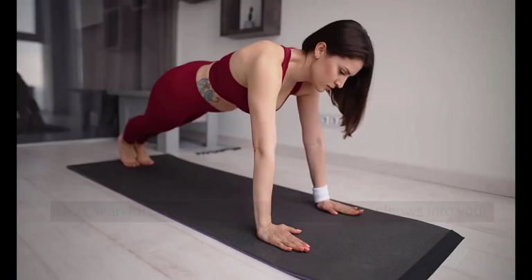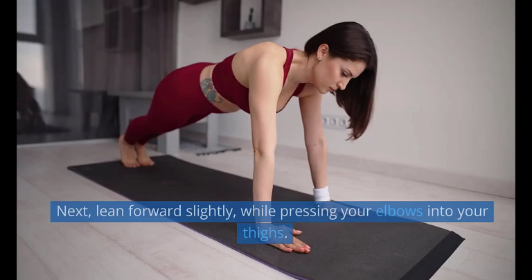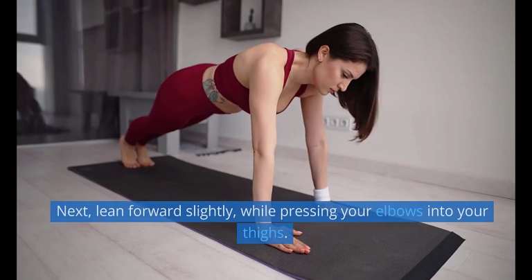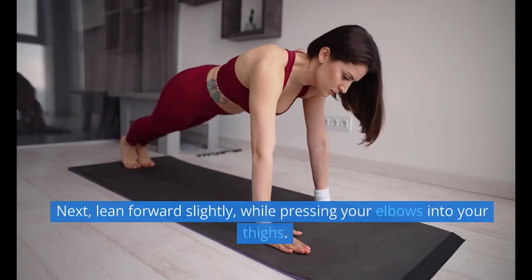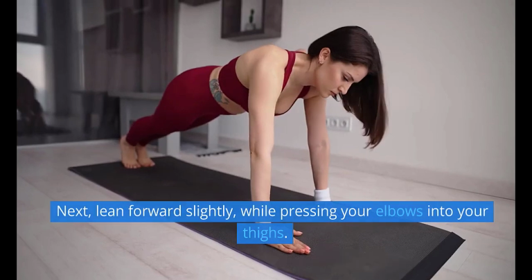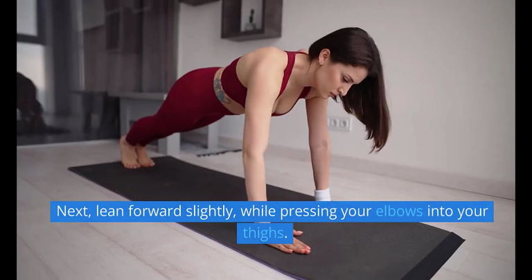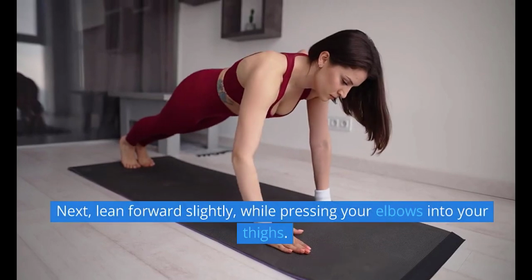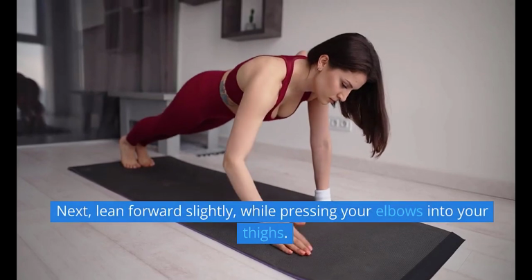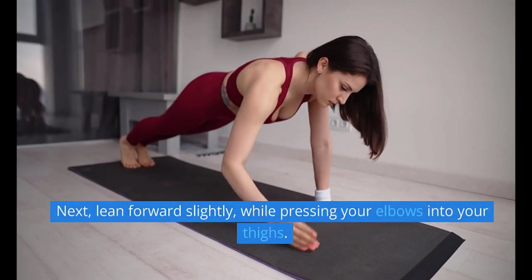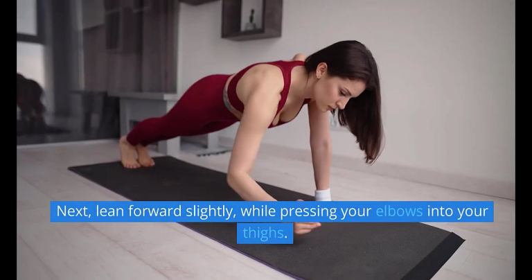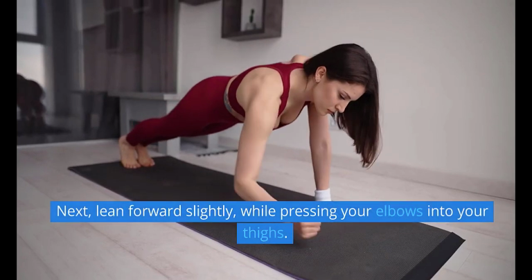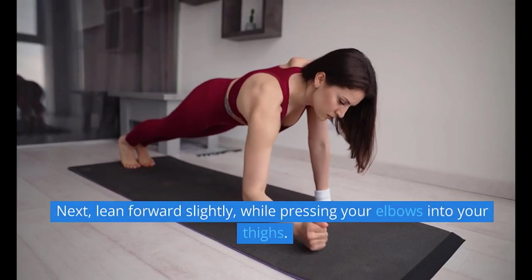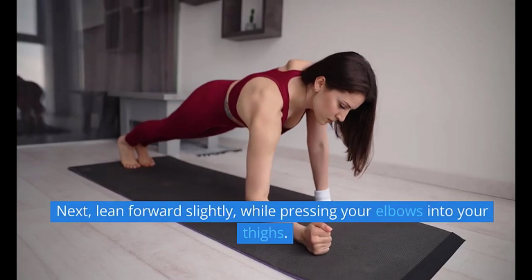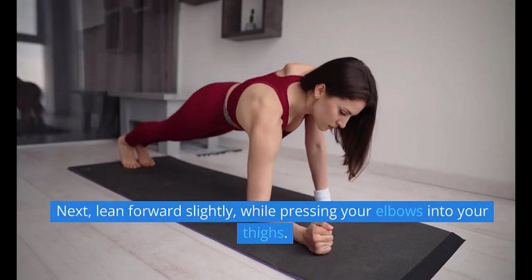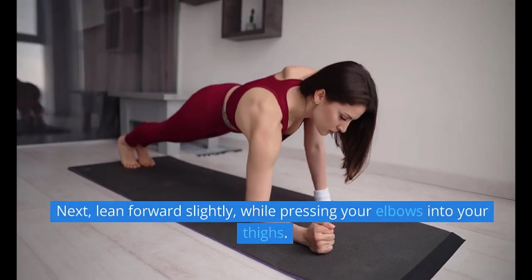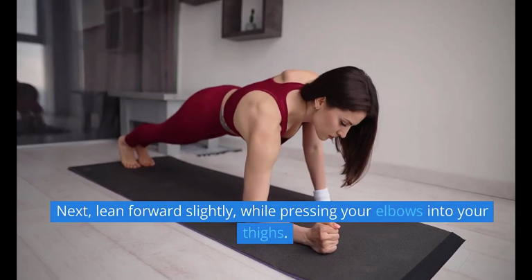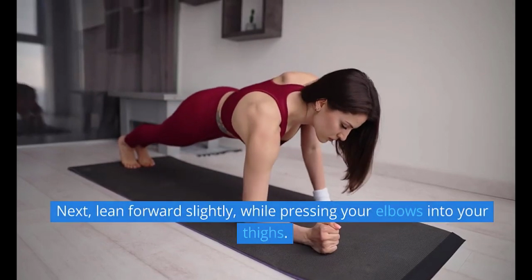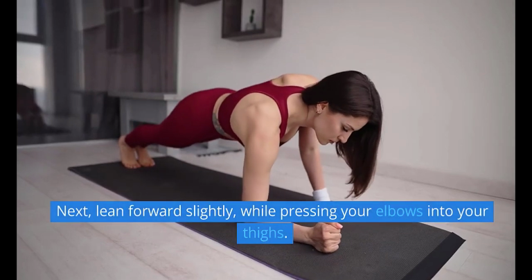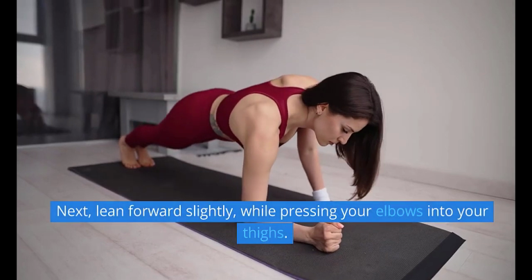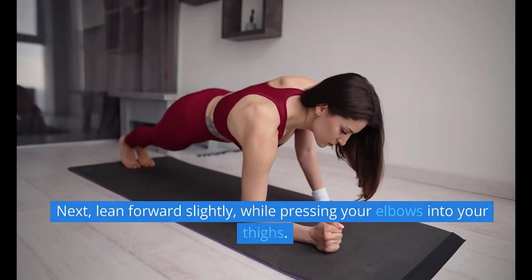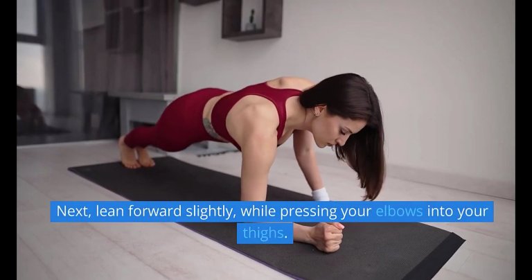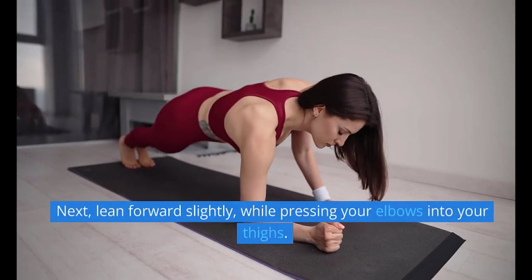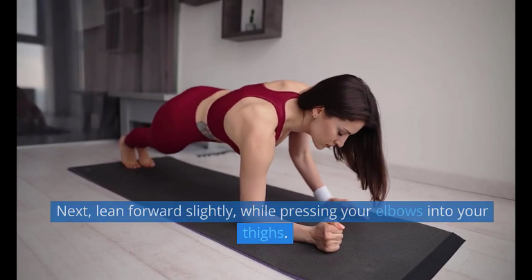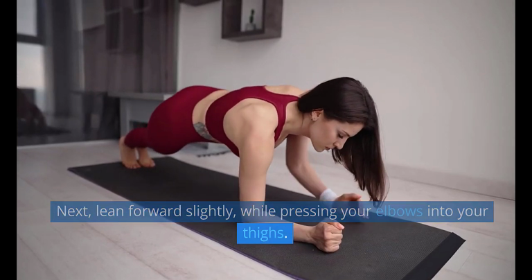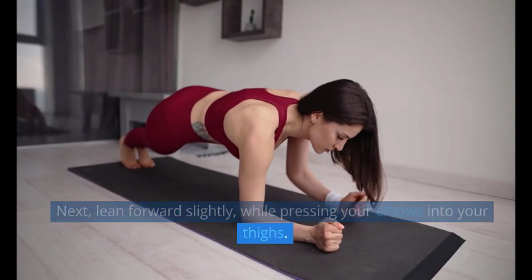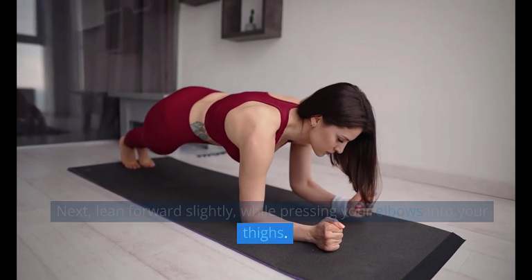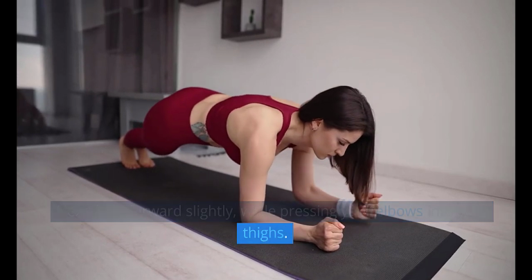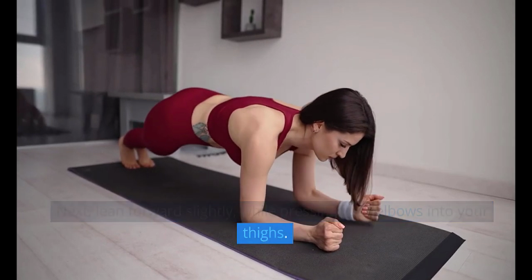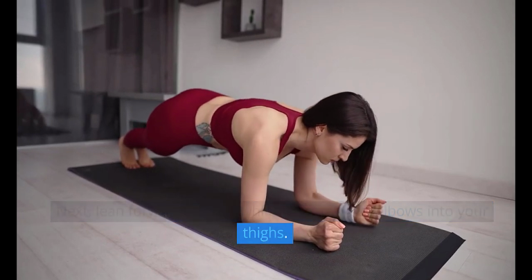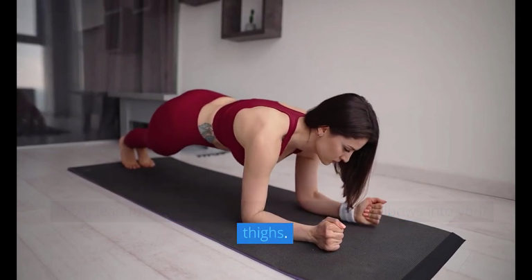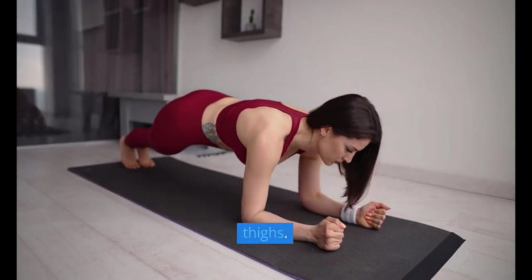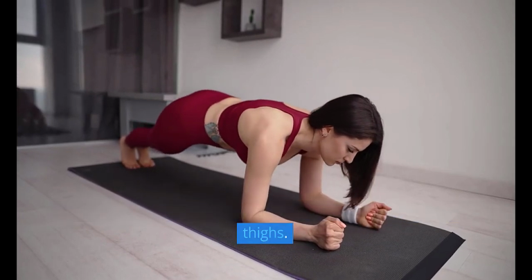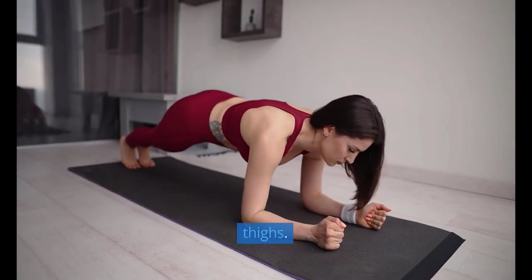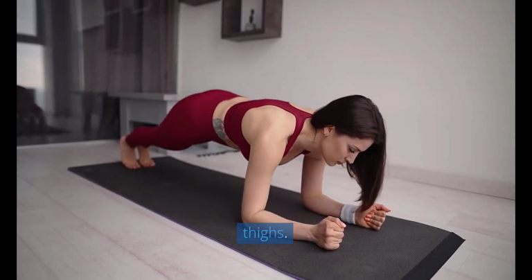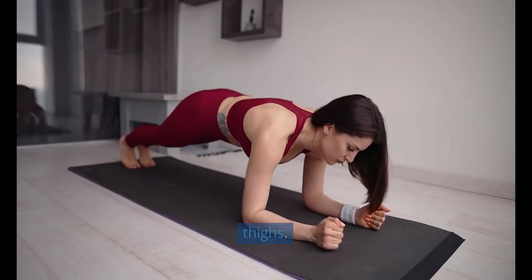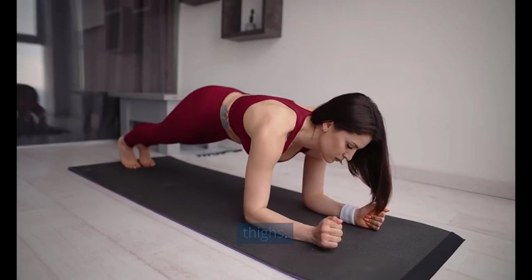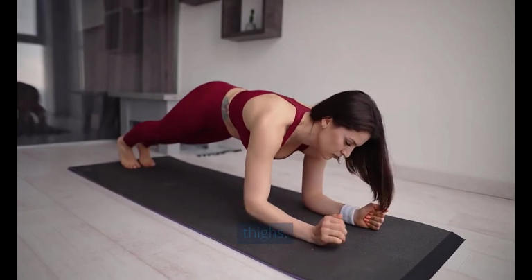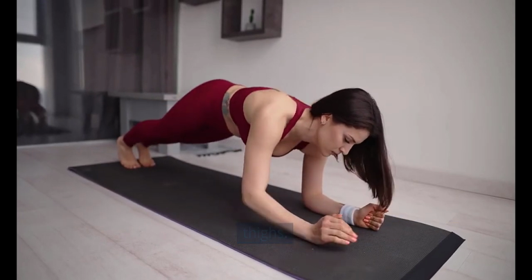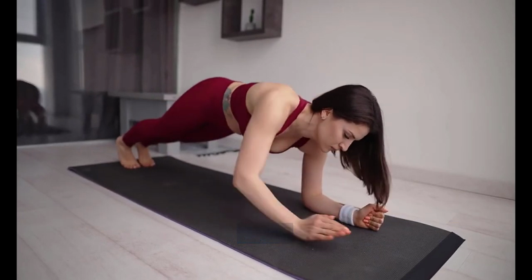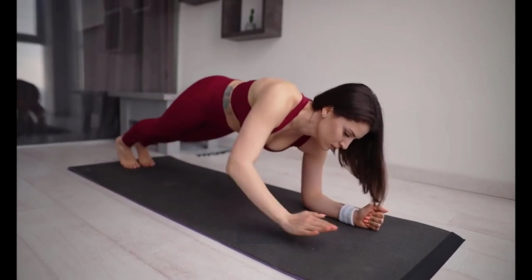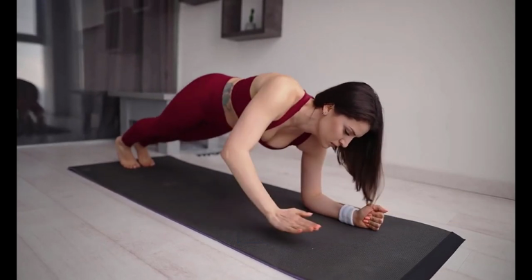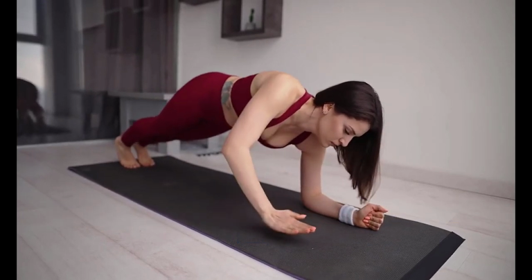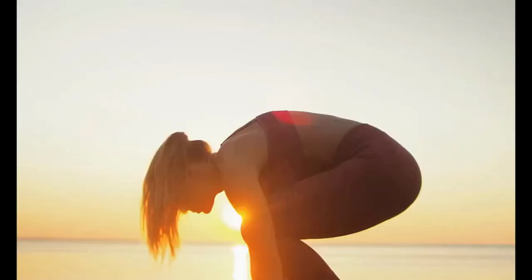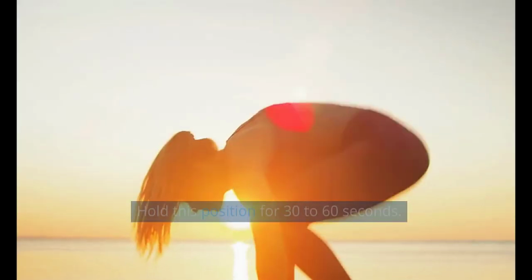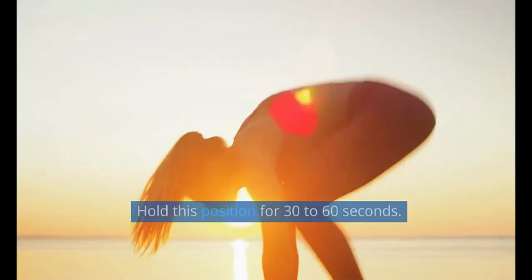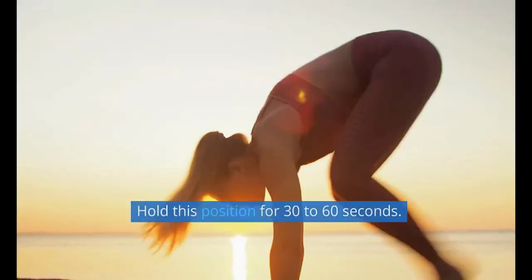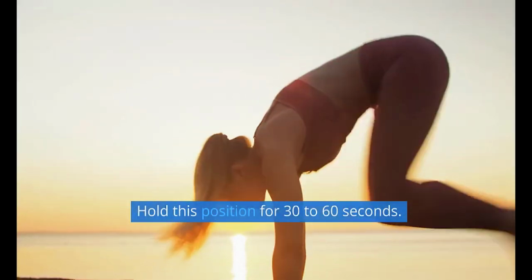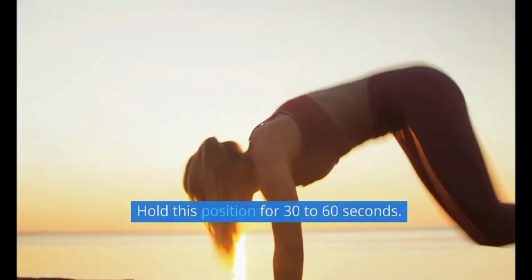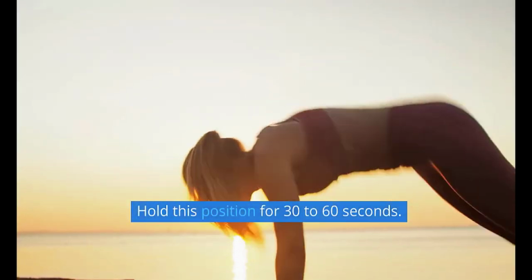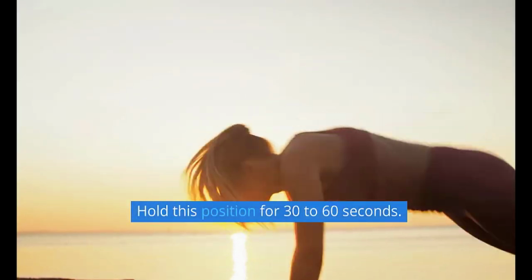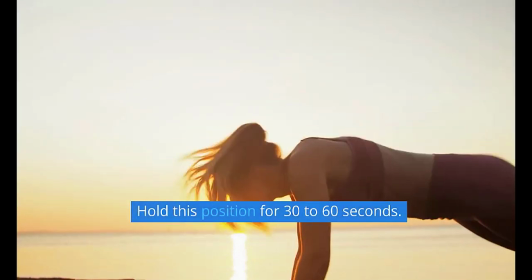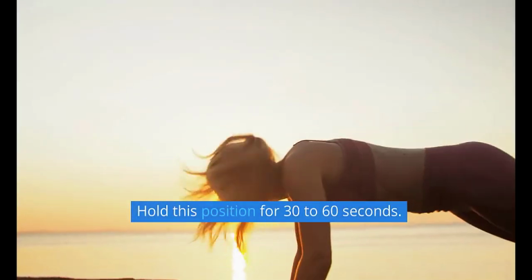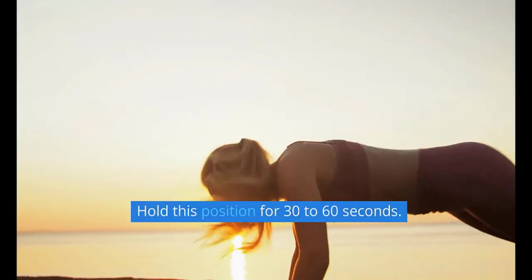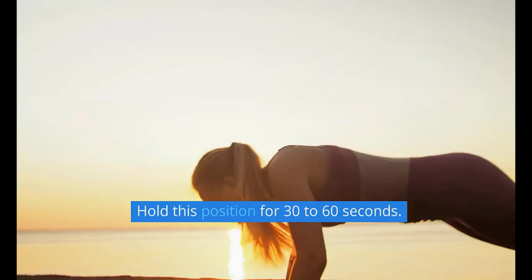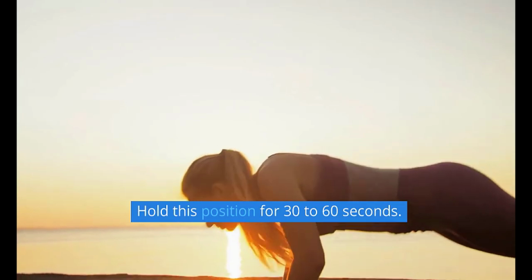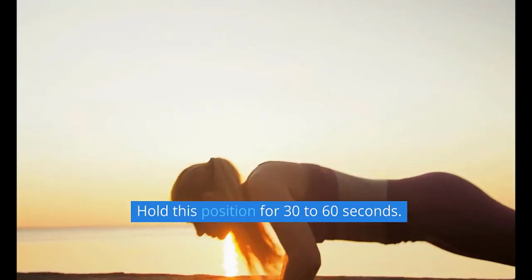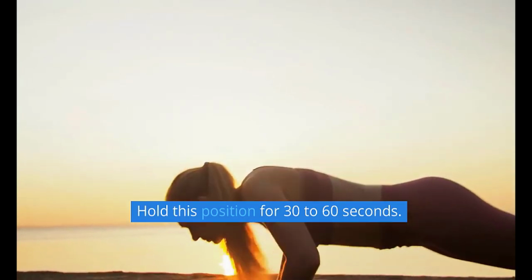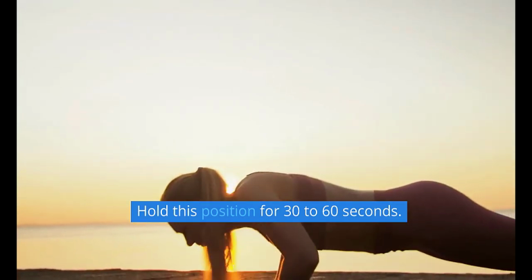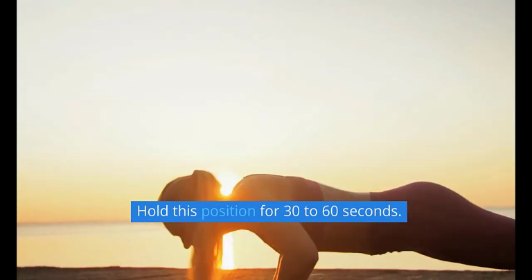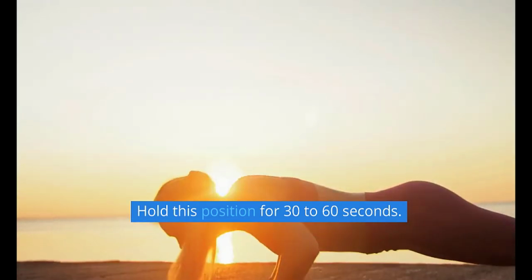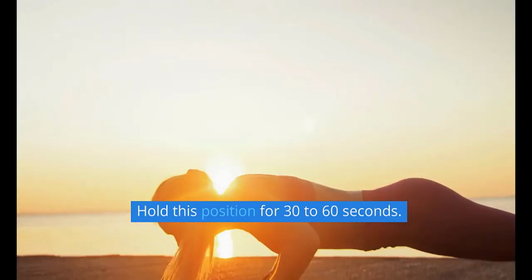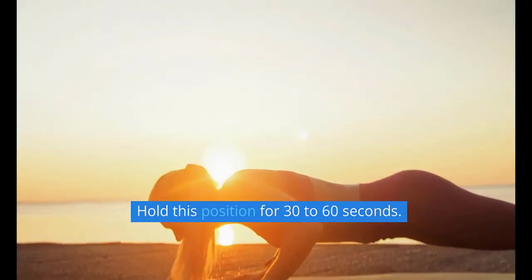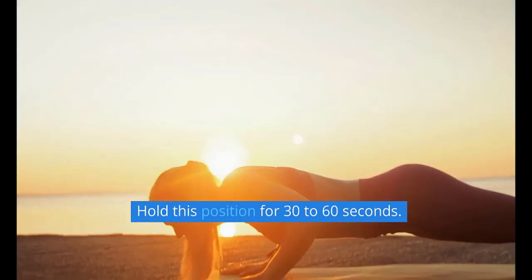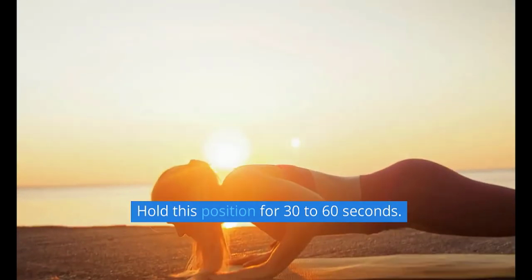Next, lean forward slightly while pressing your elbows into your thighs. Hold this position for 30-60 seconds.